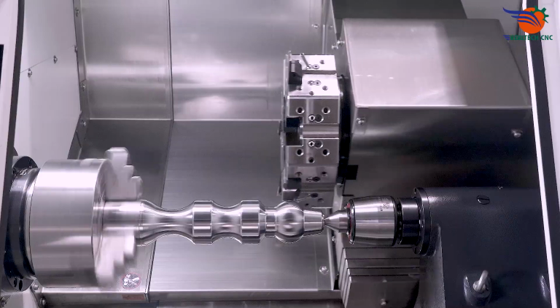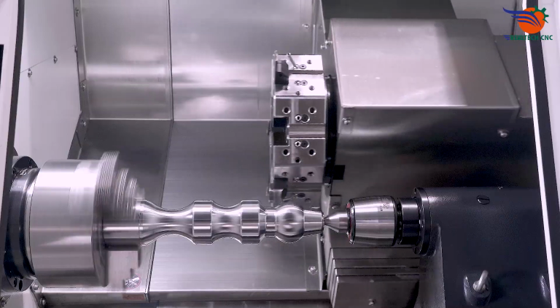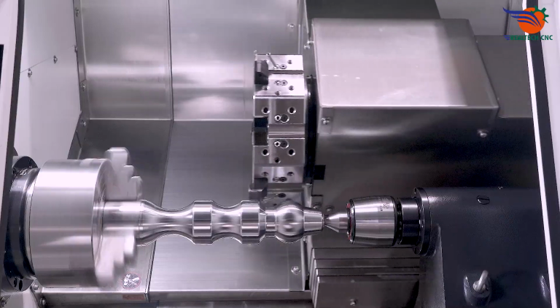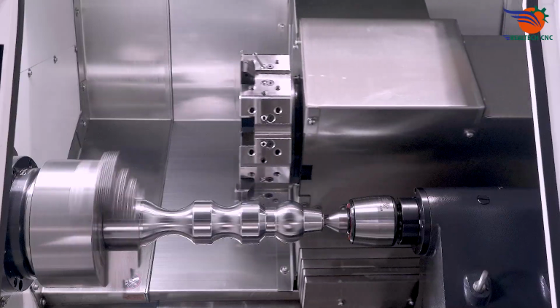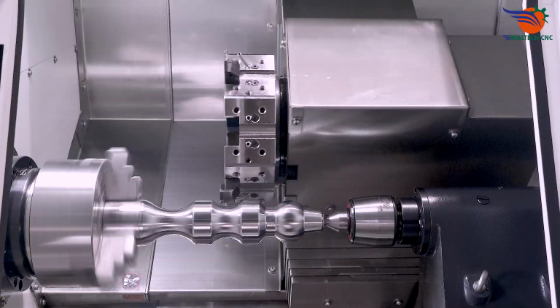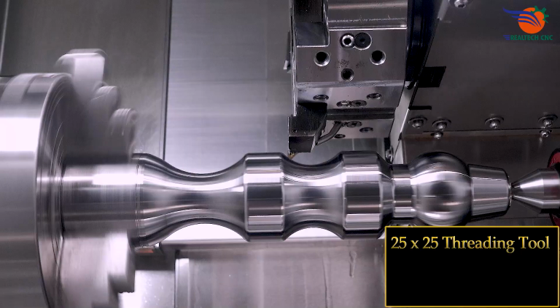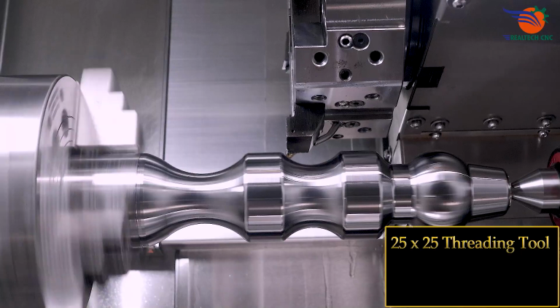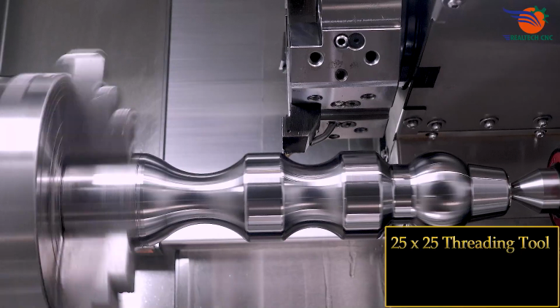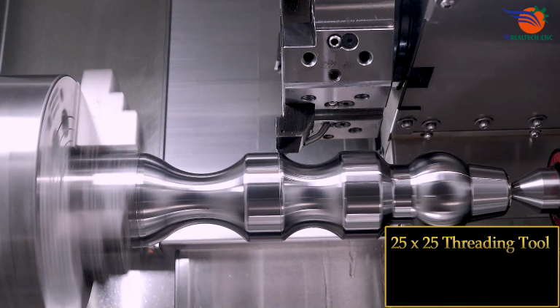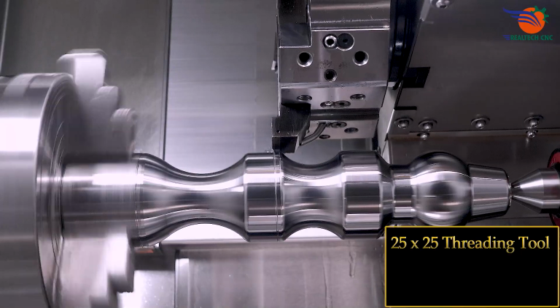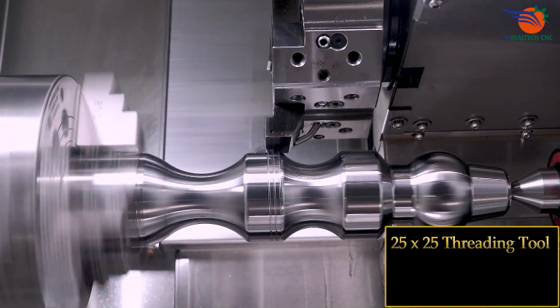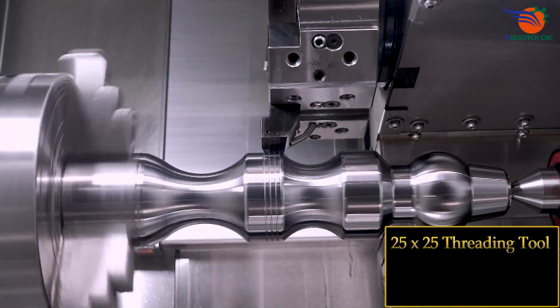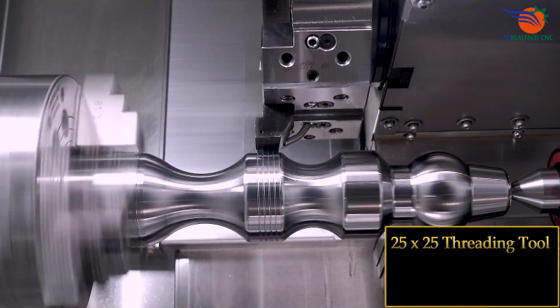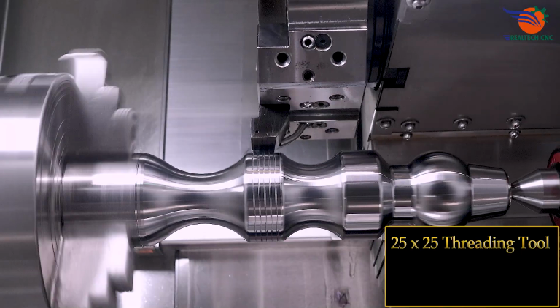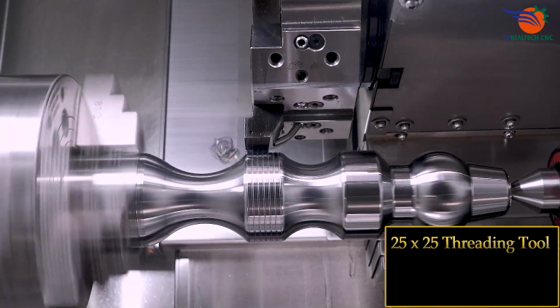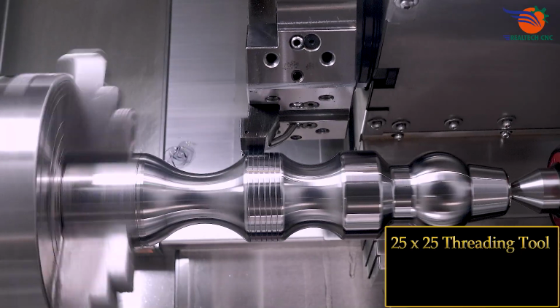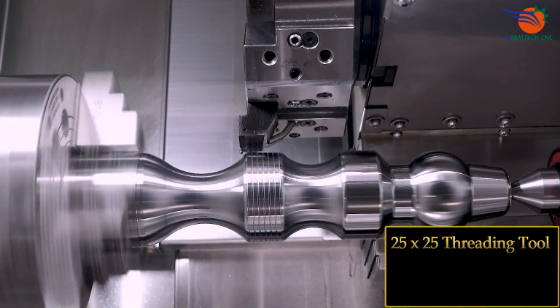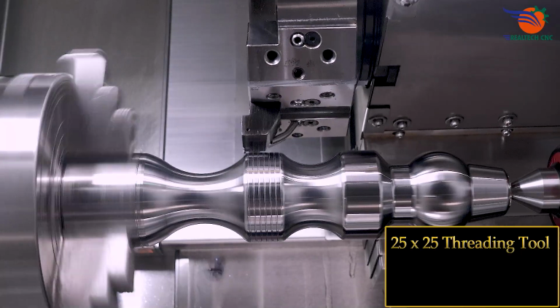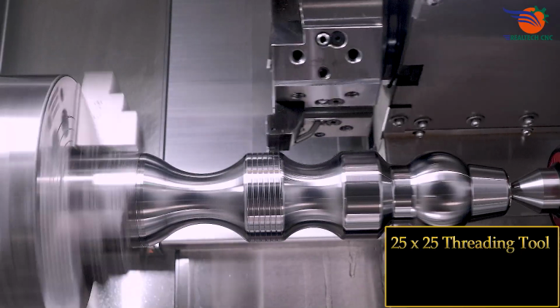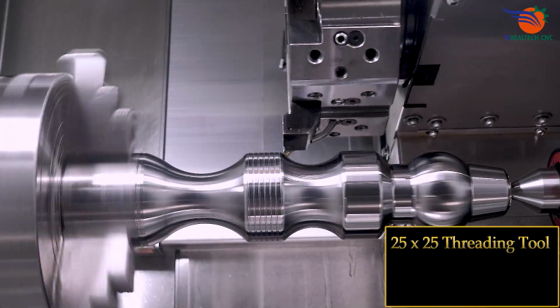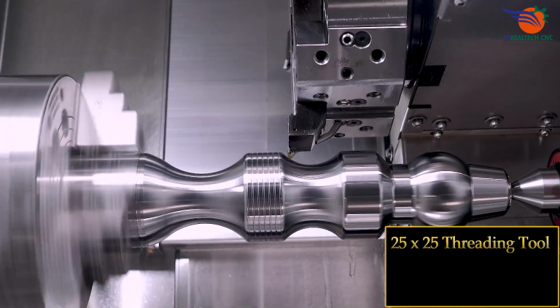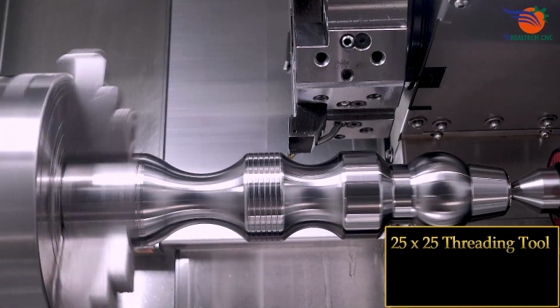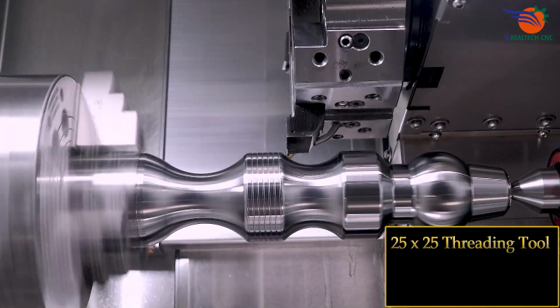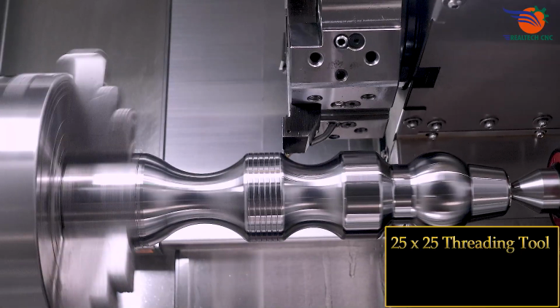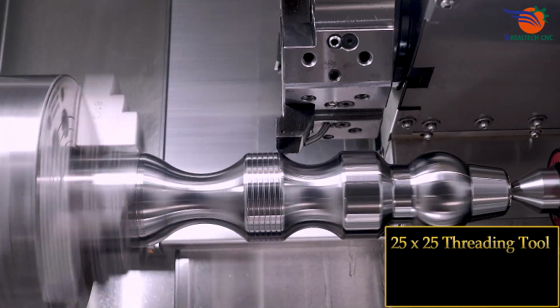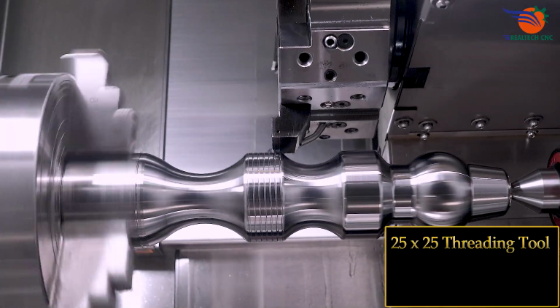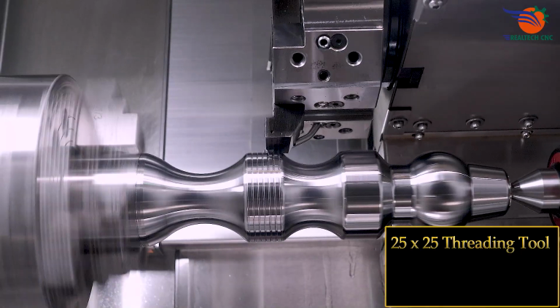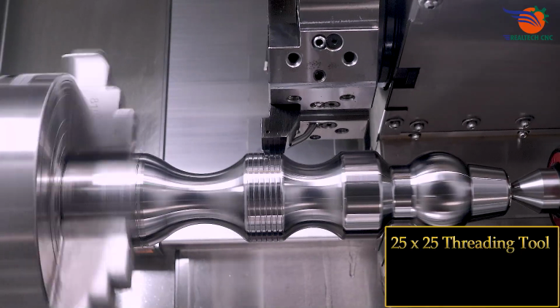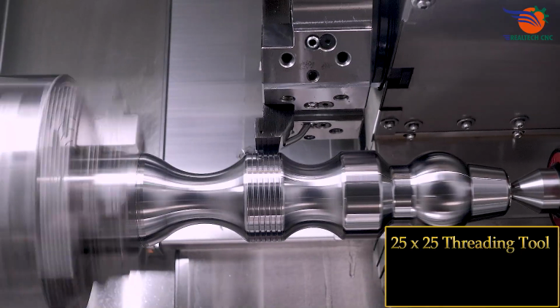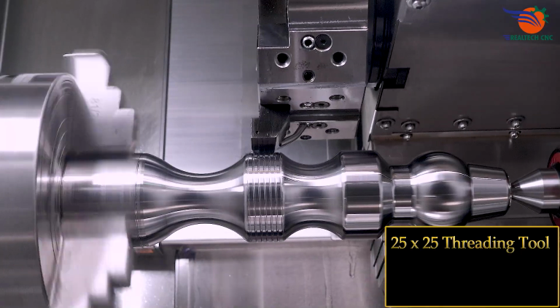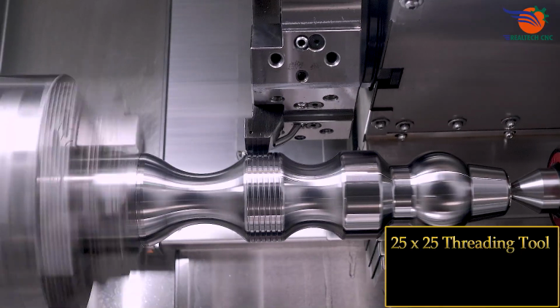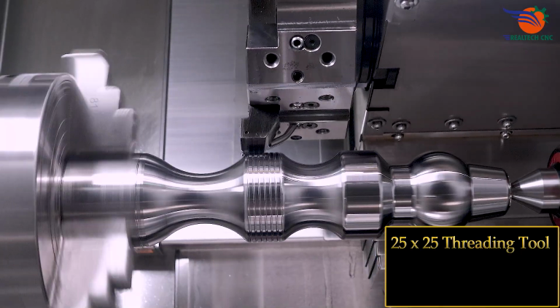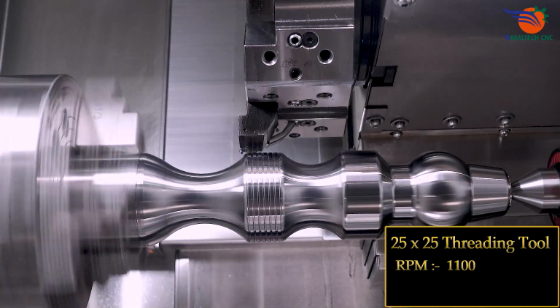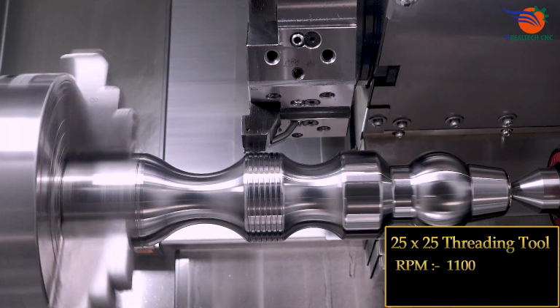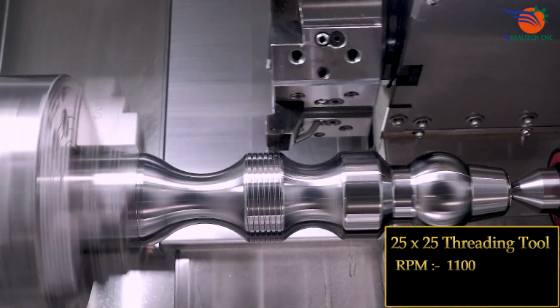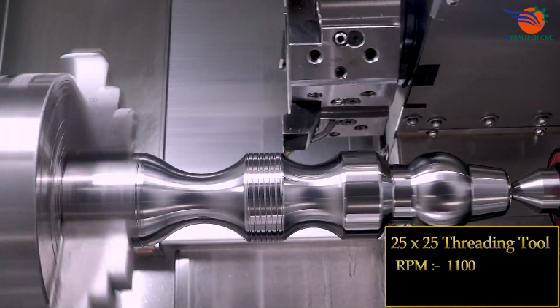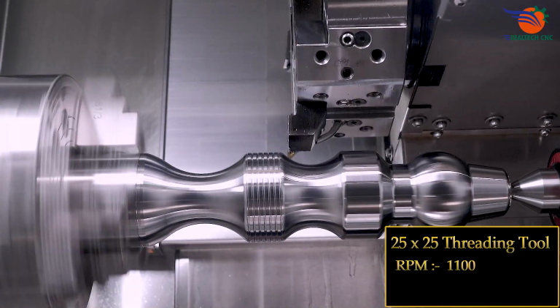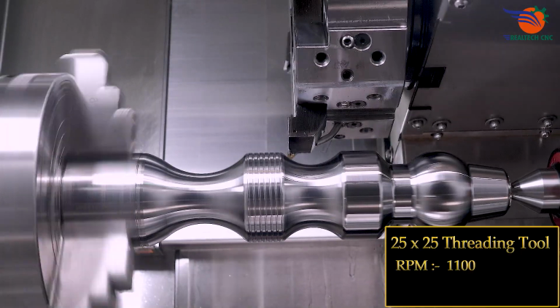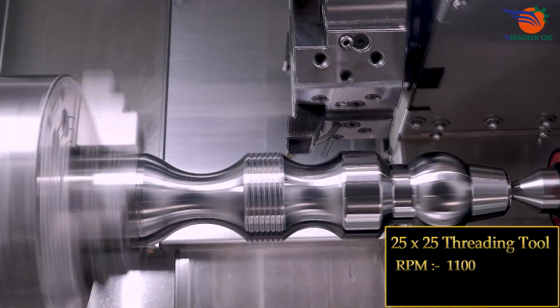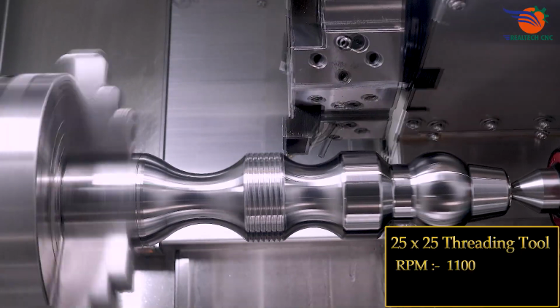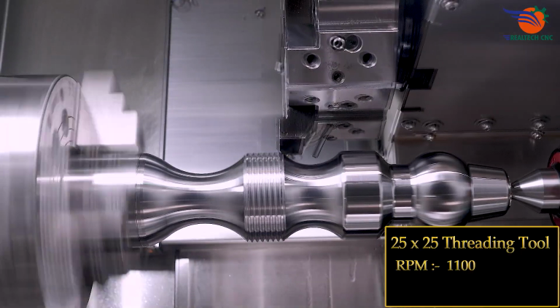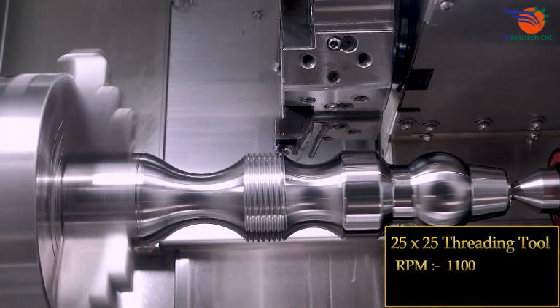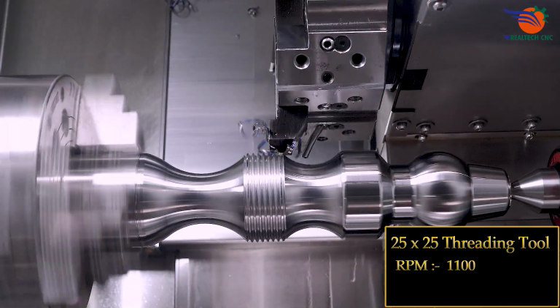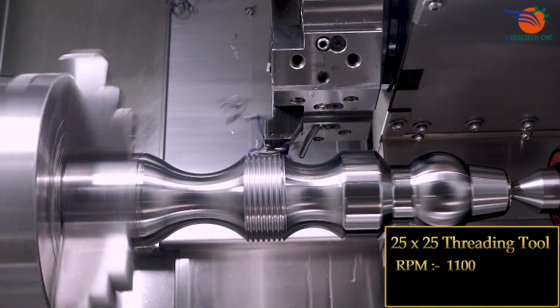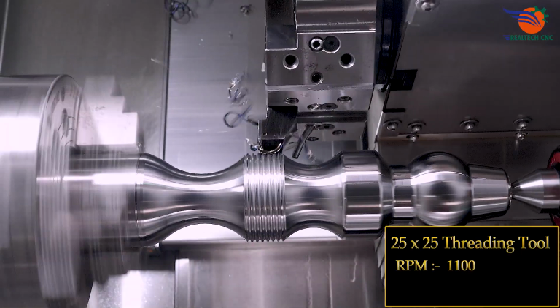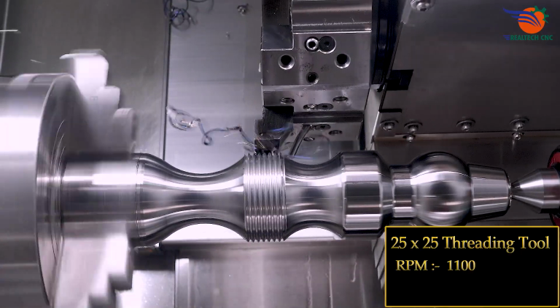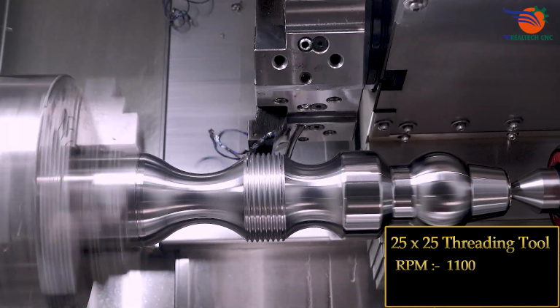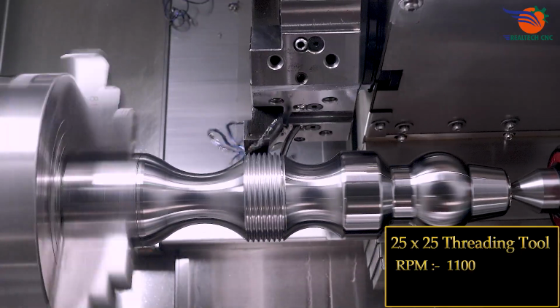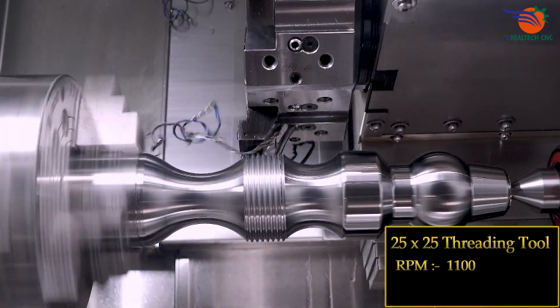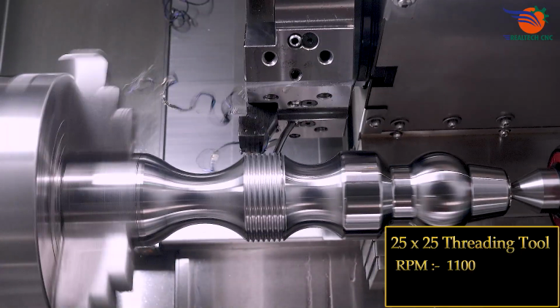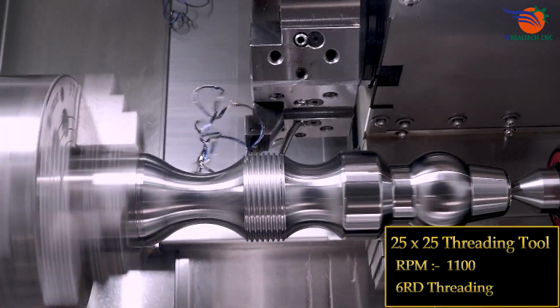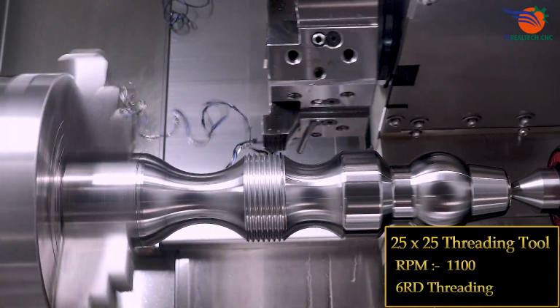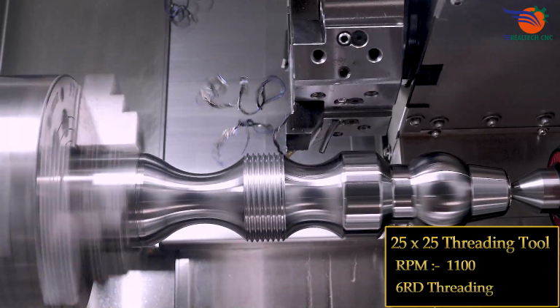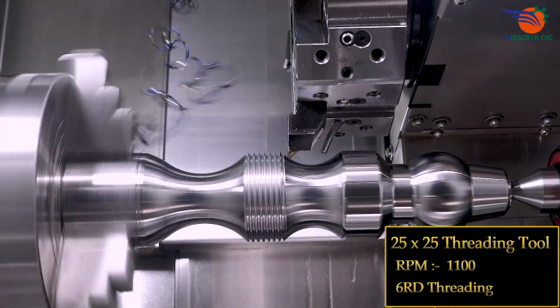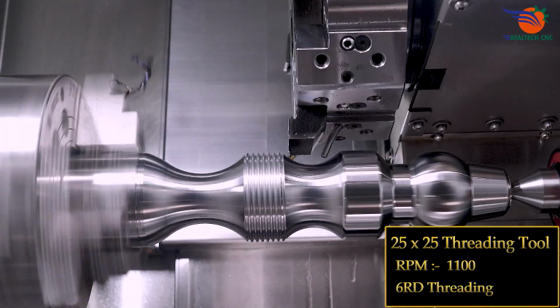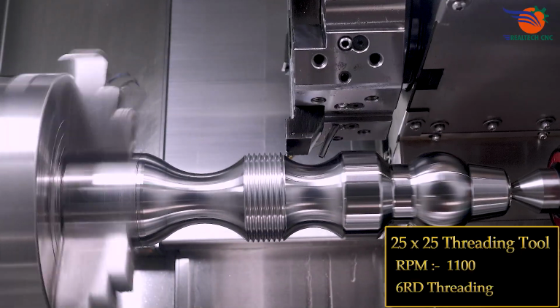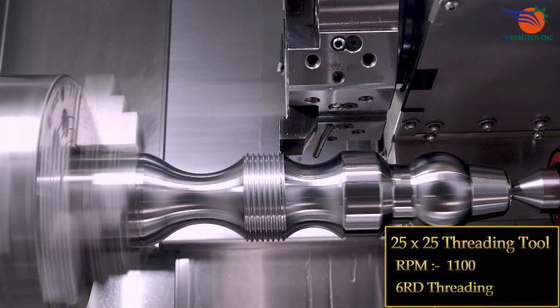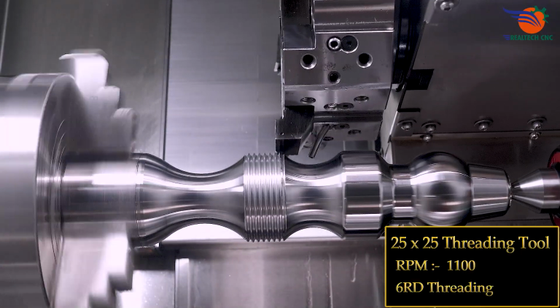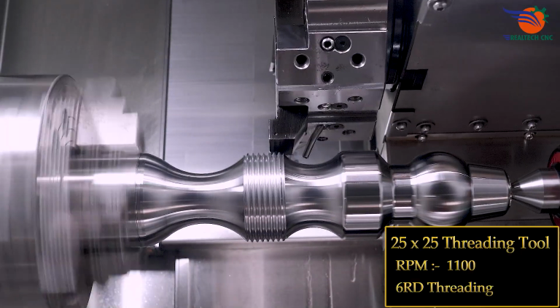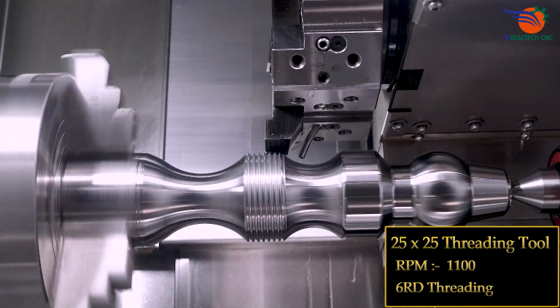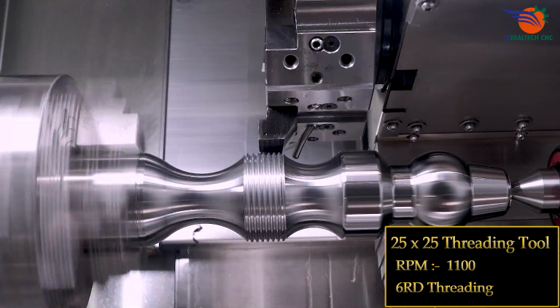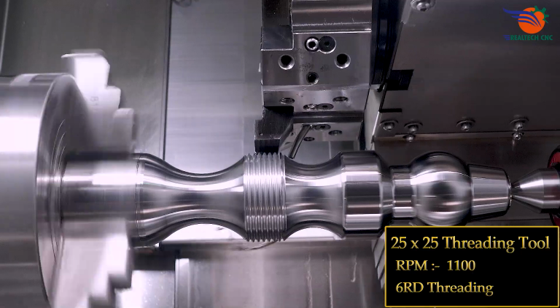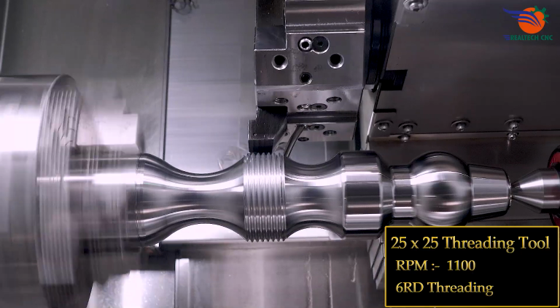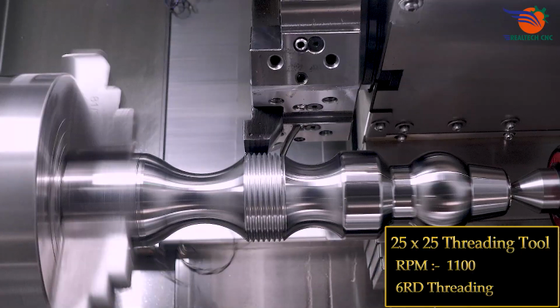25 by 25 threading tool, RPM 1100, 6rd threading.